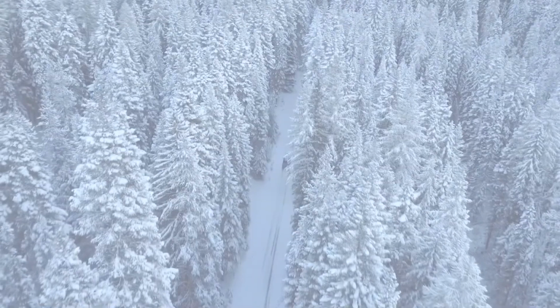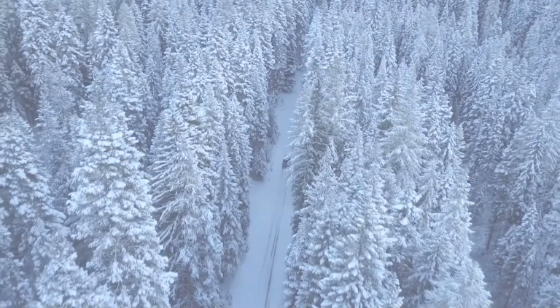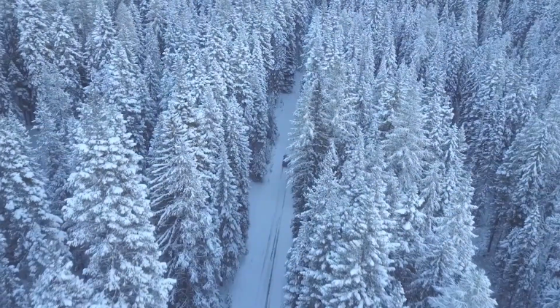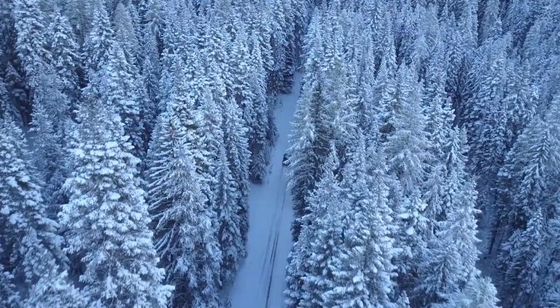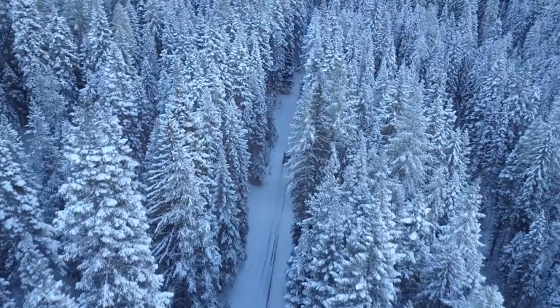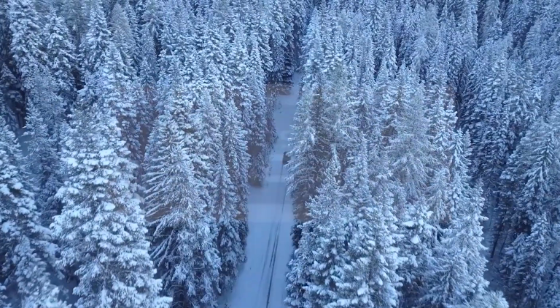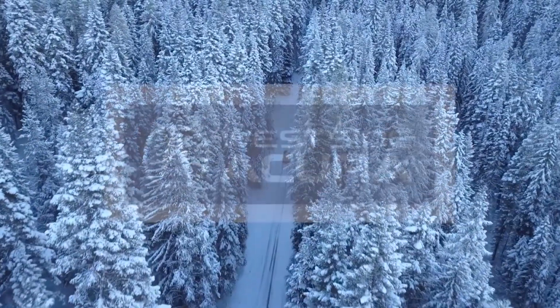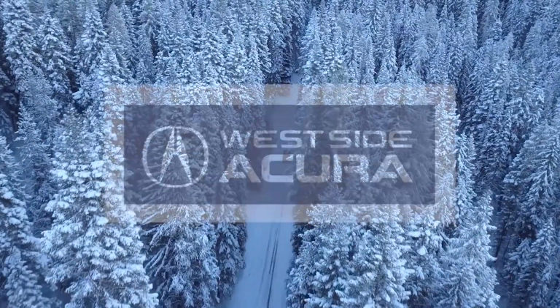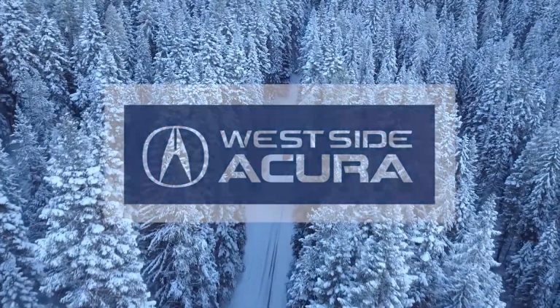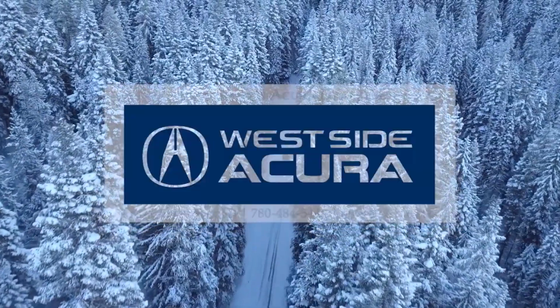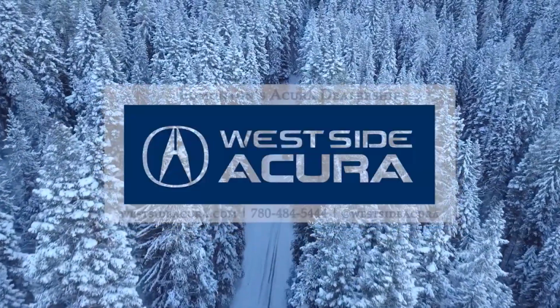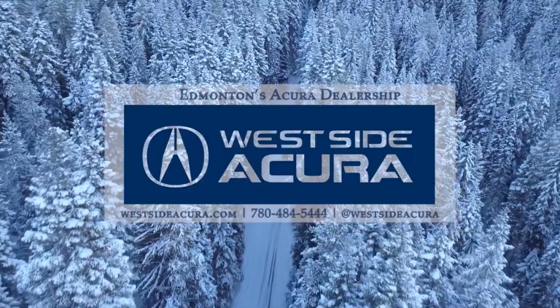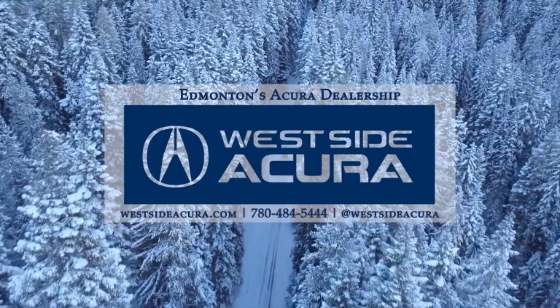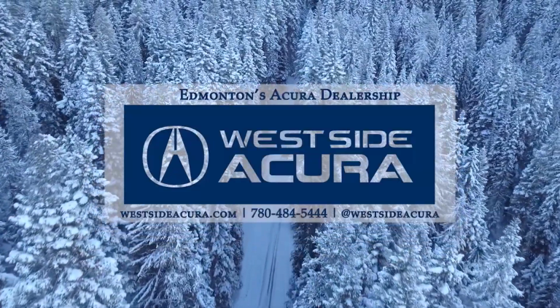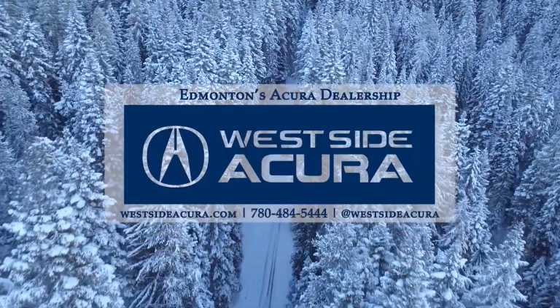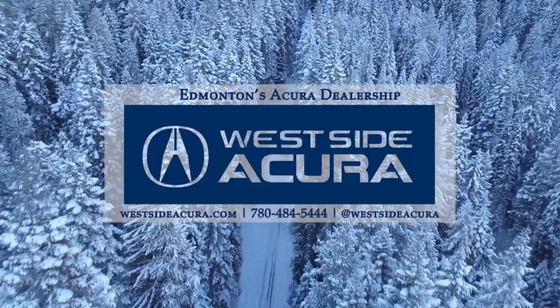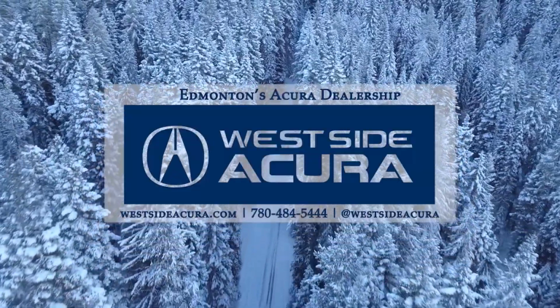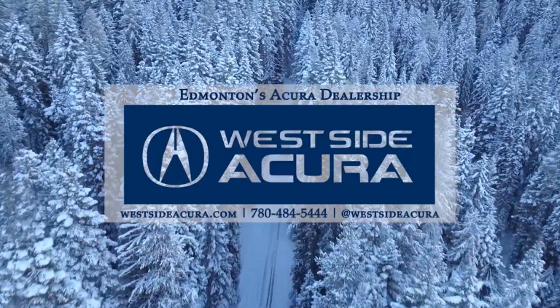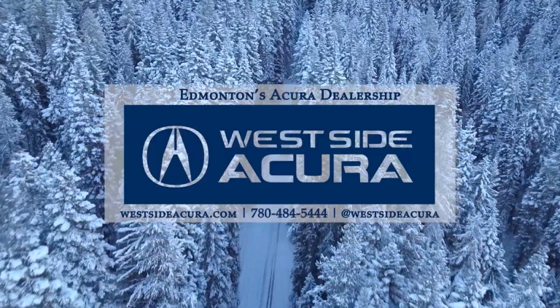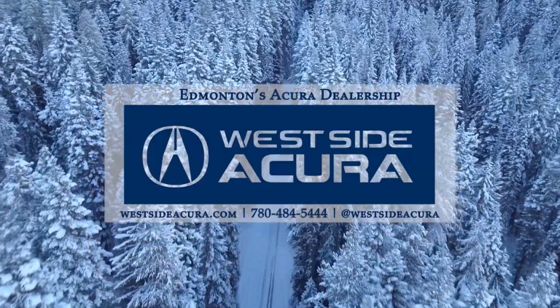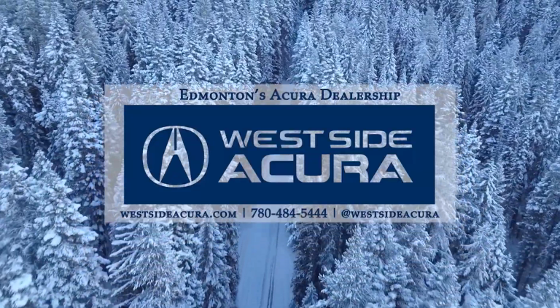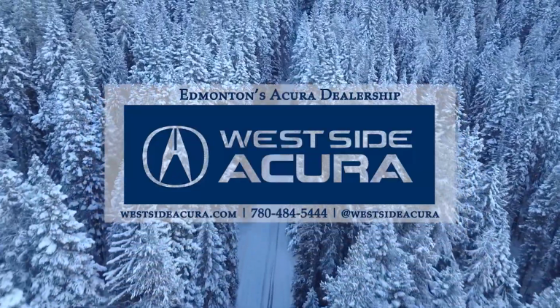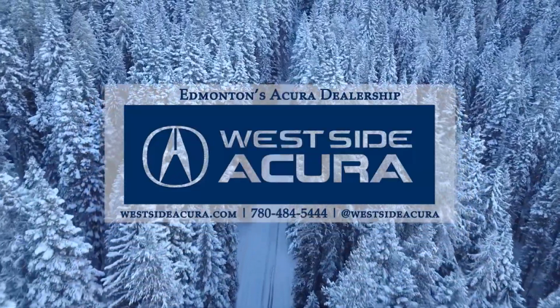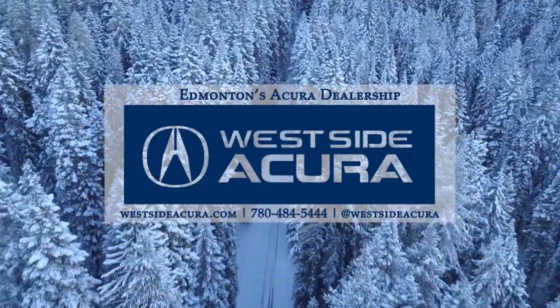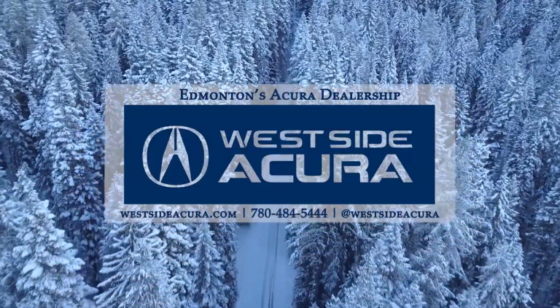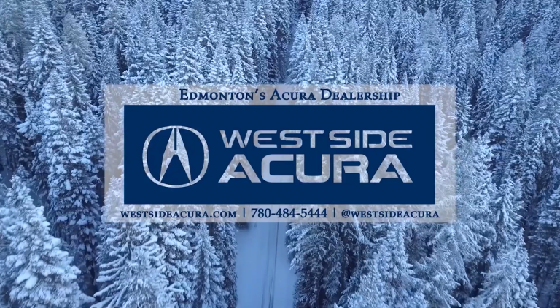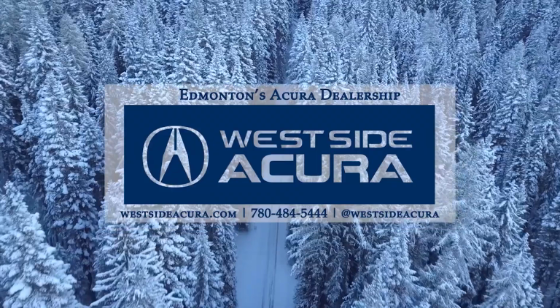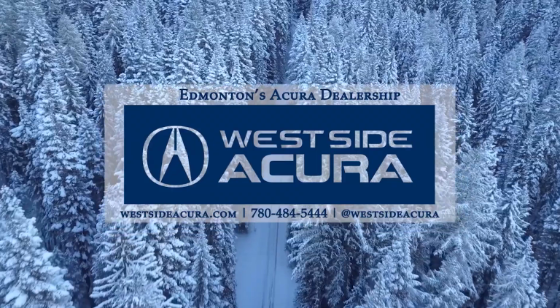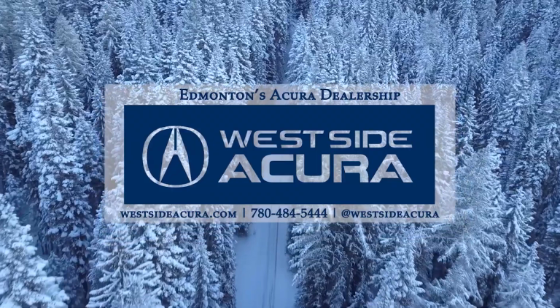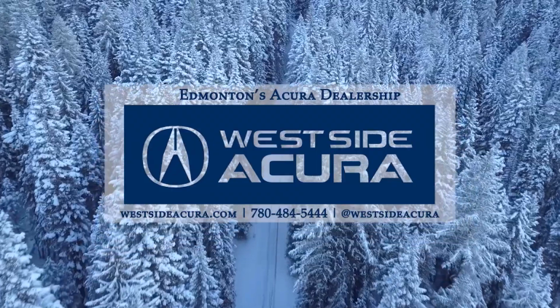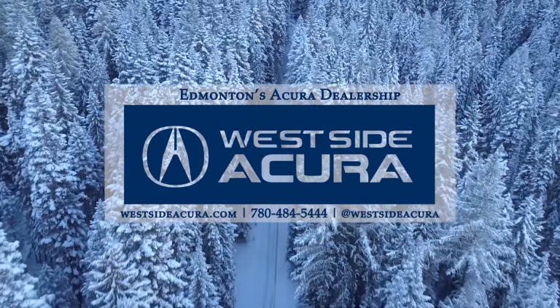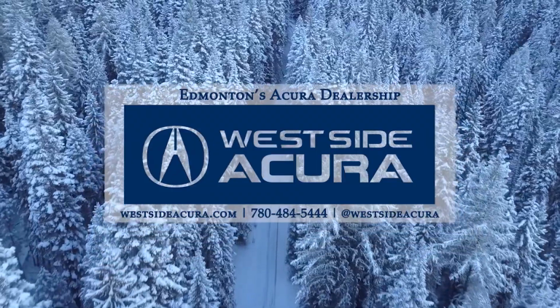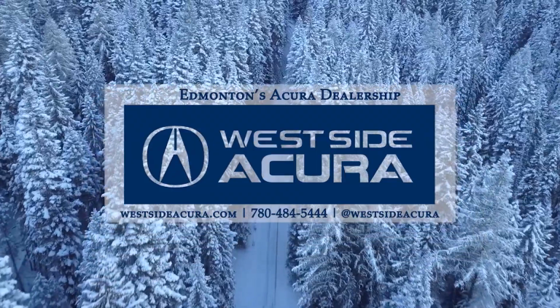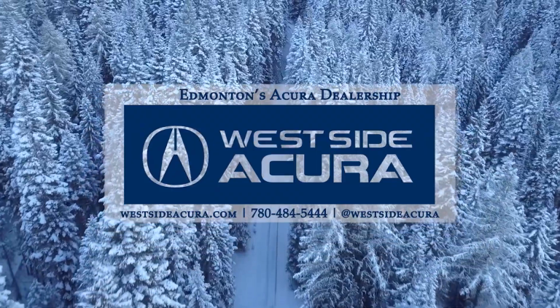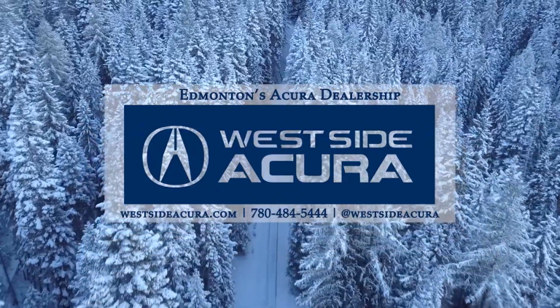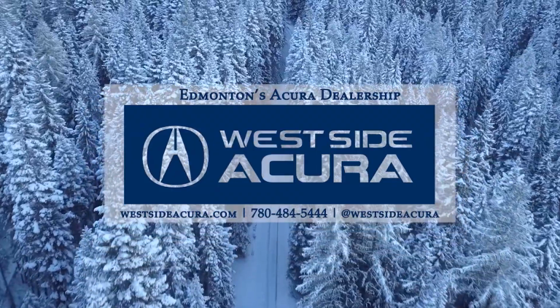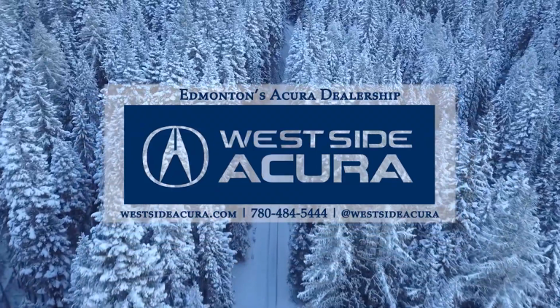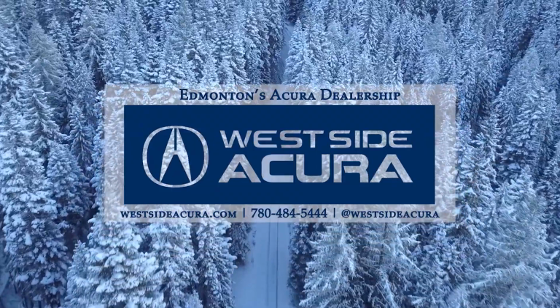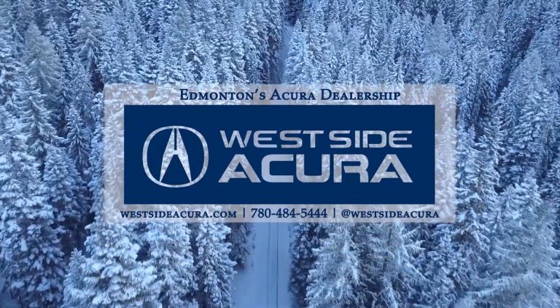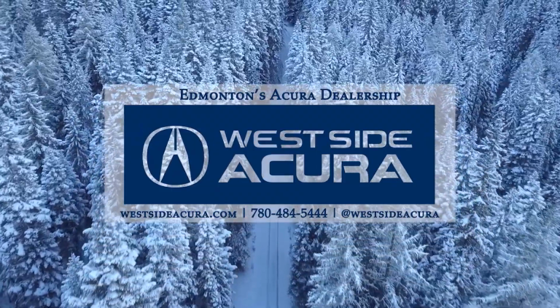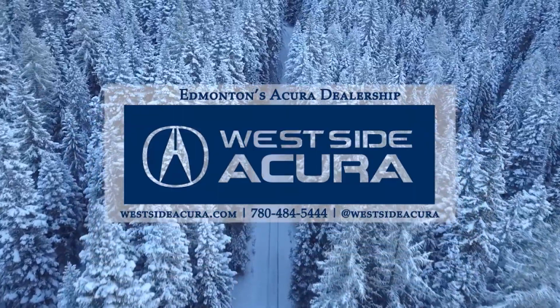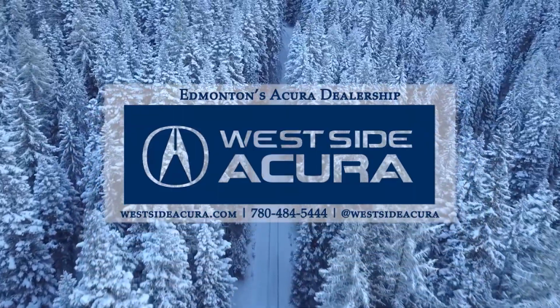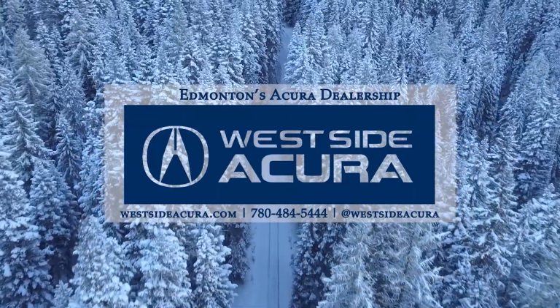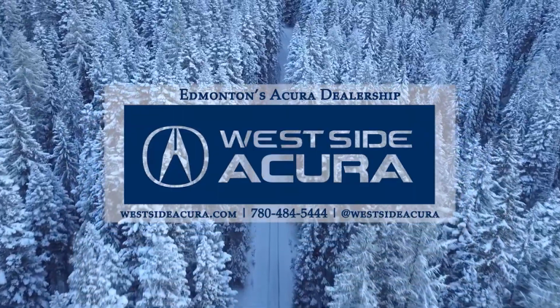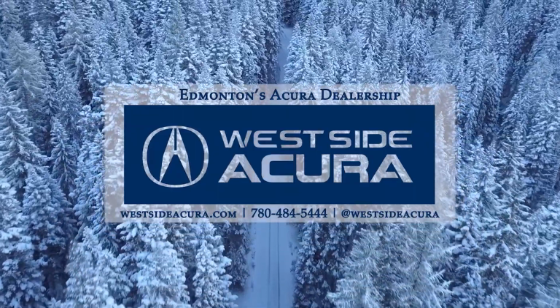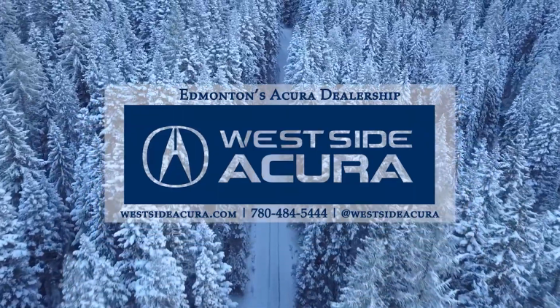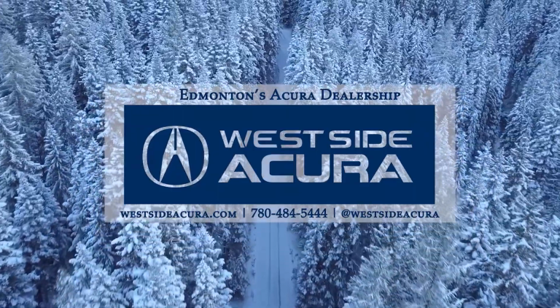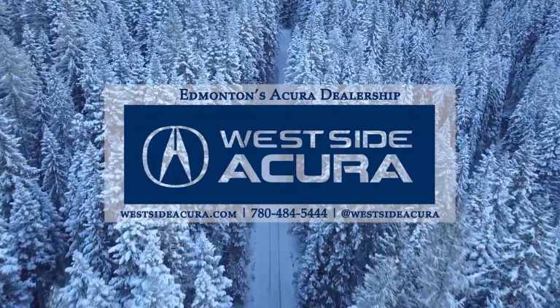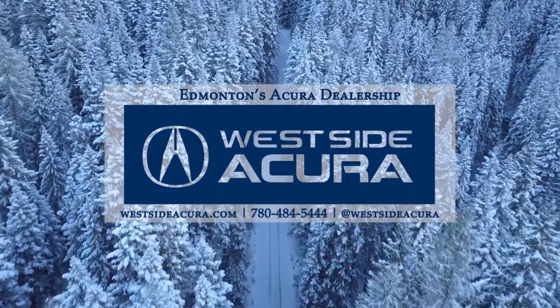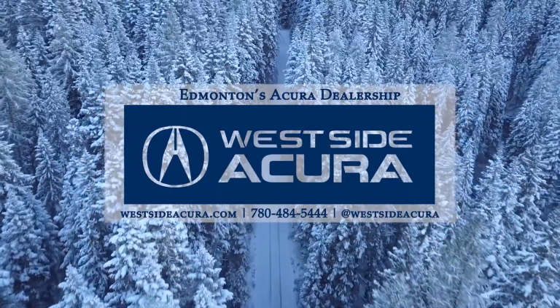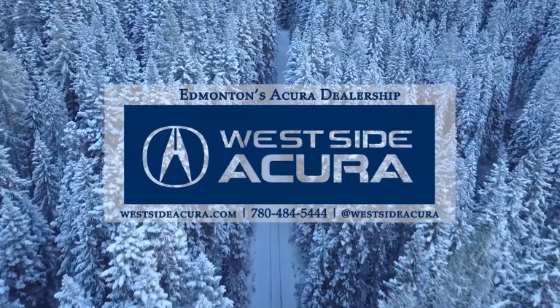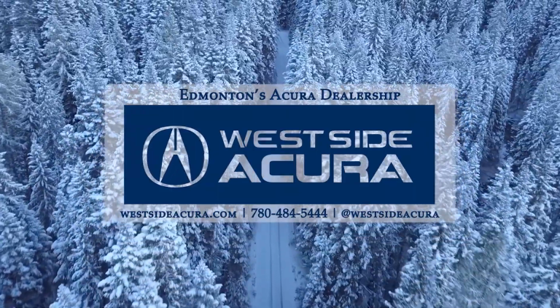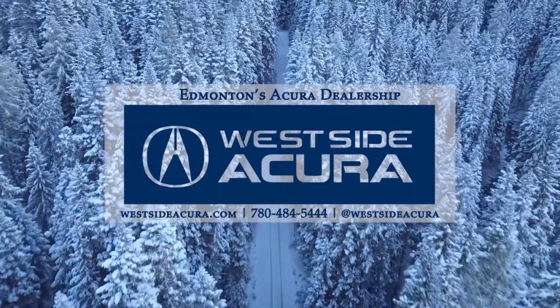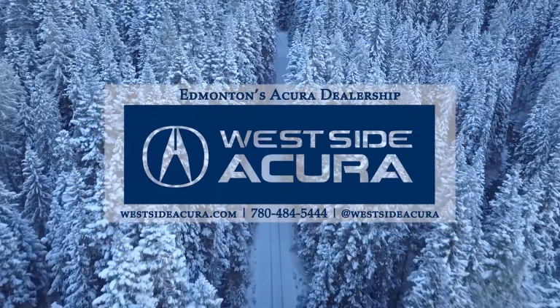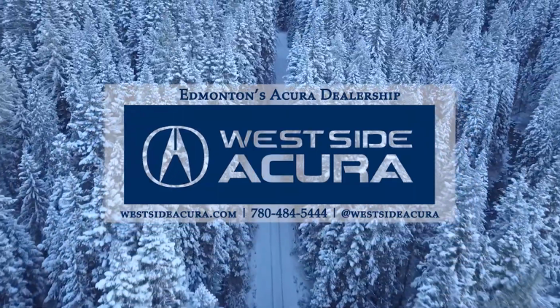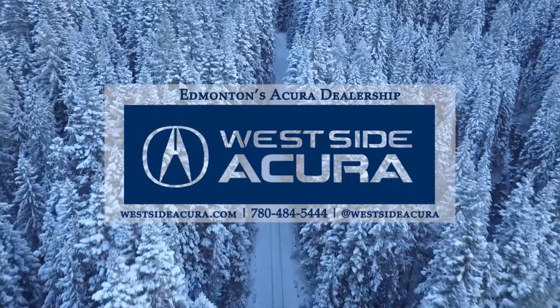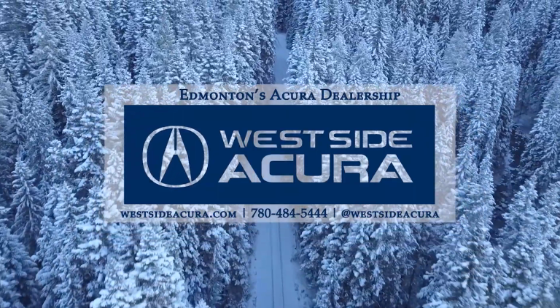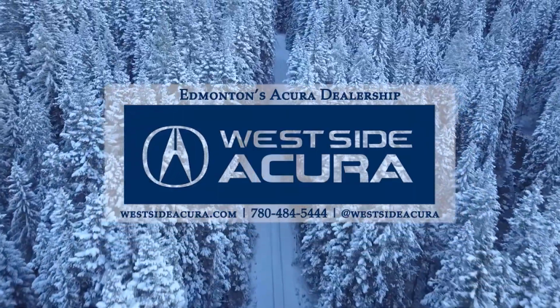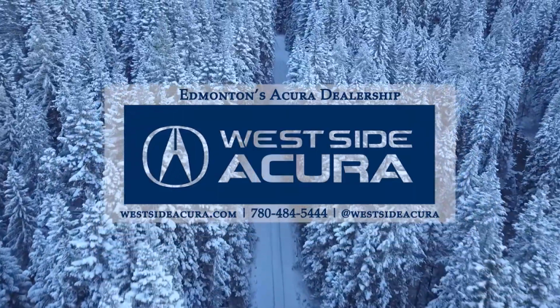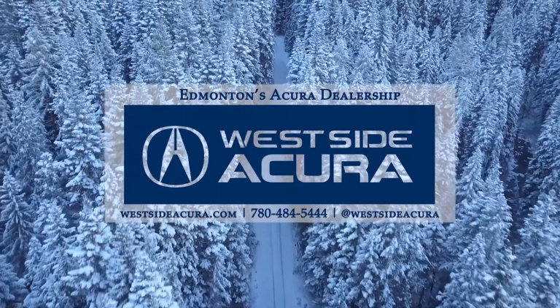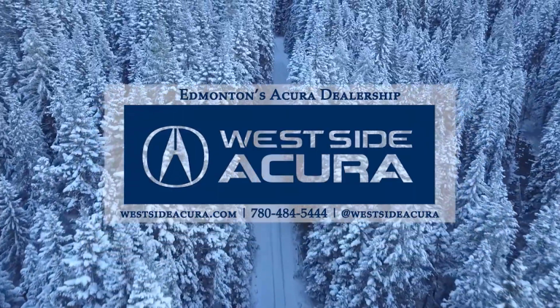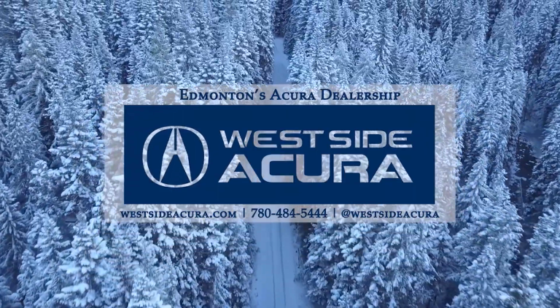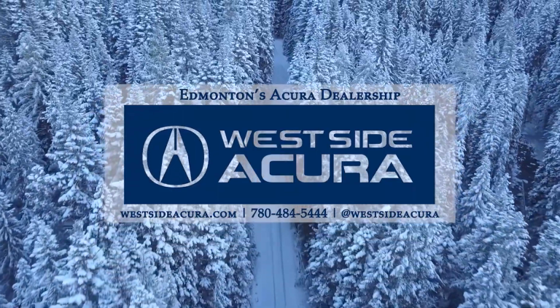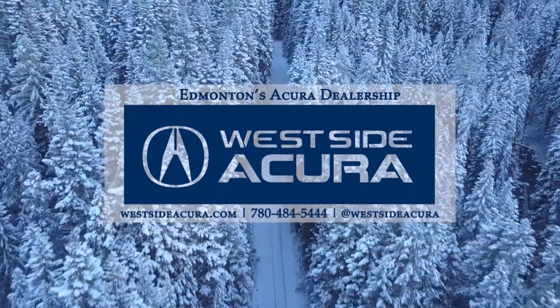Ready for a test drive? Come on in to see us, give us a call, or visit our website at westsideacura.com.